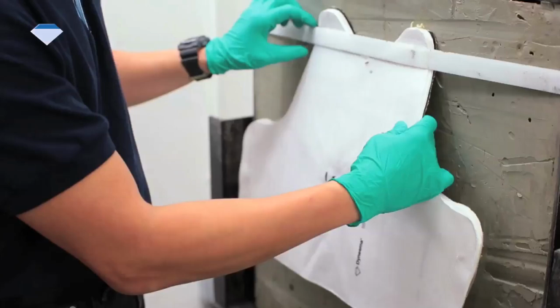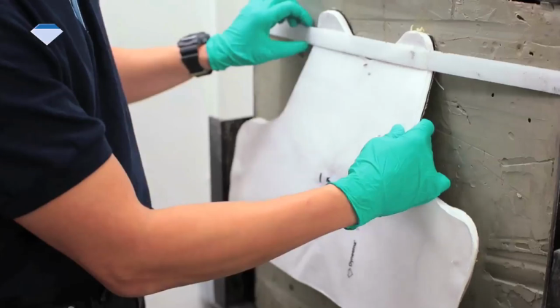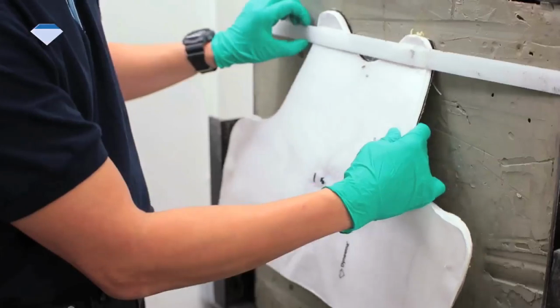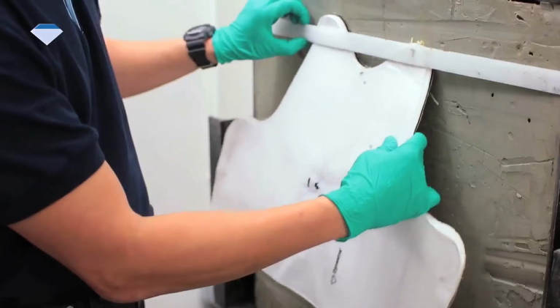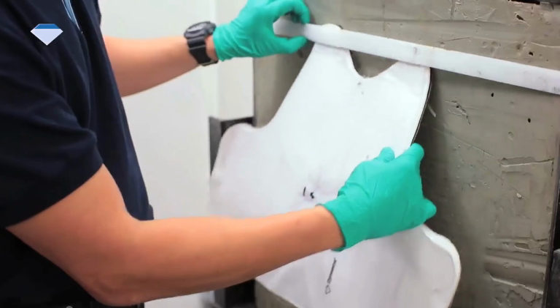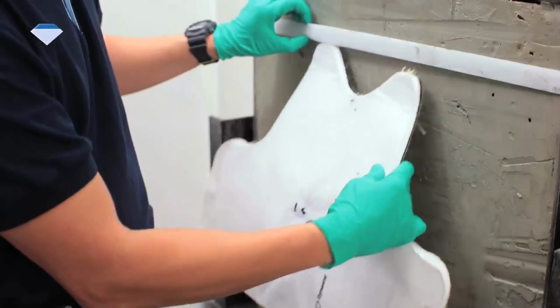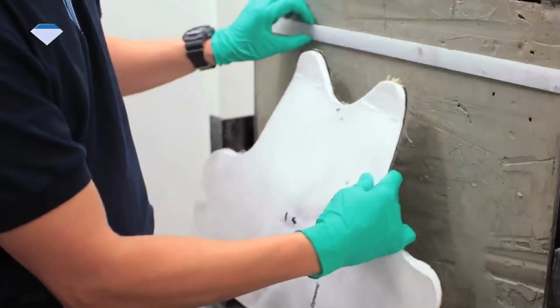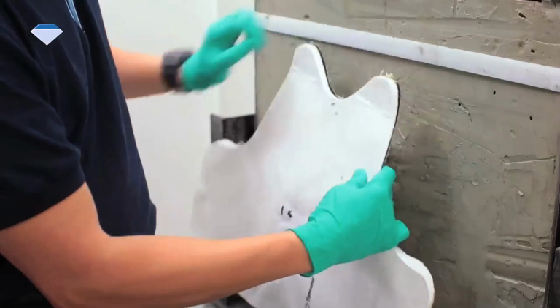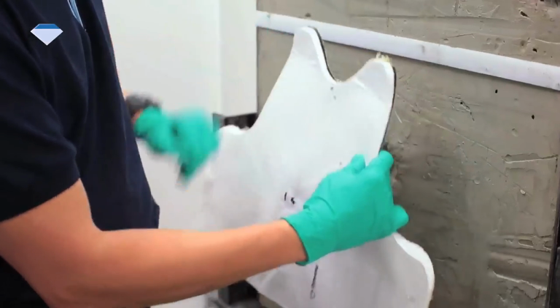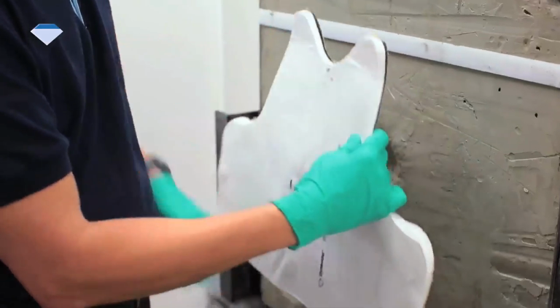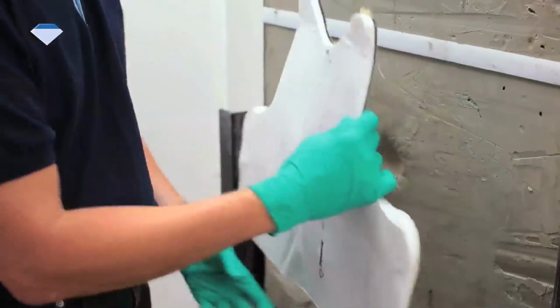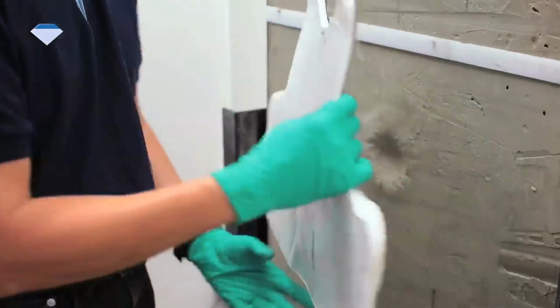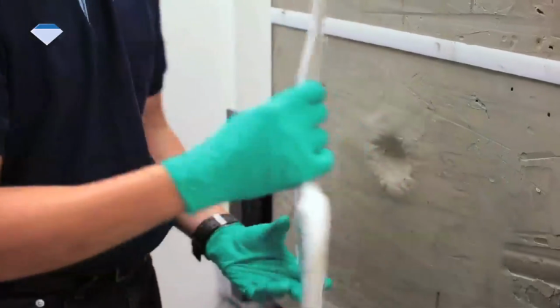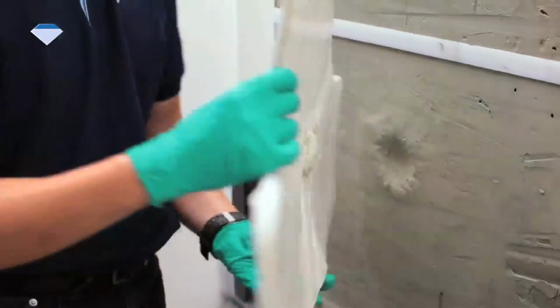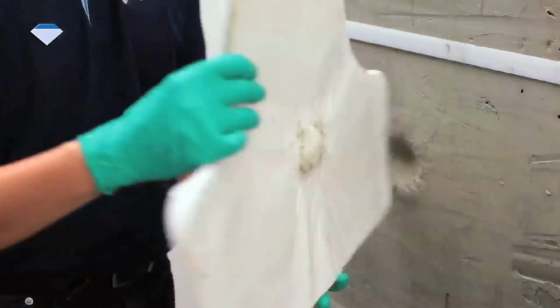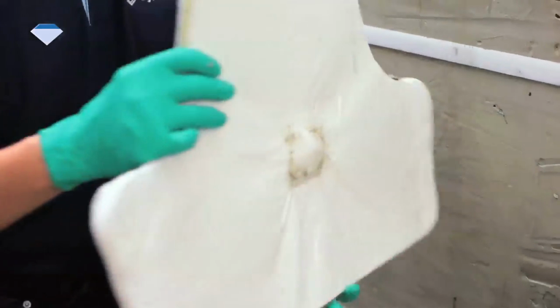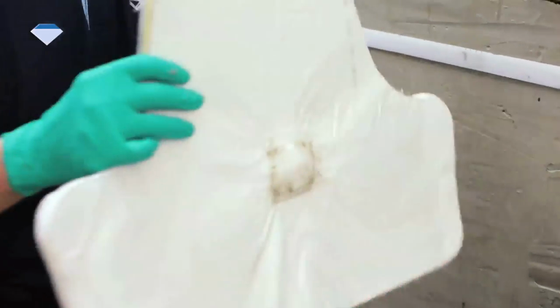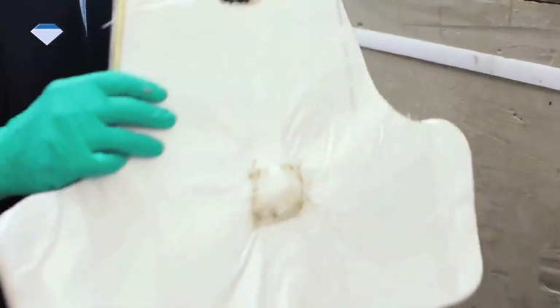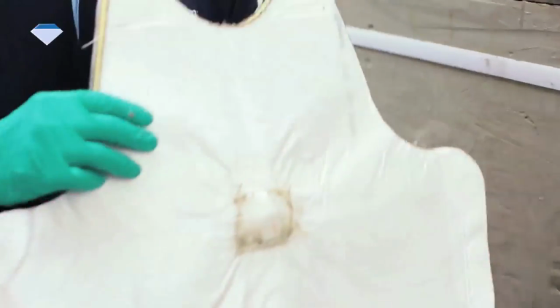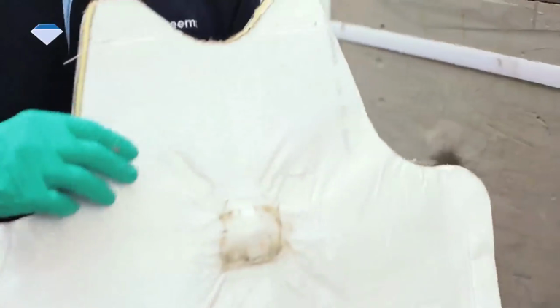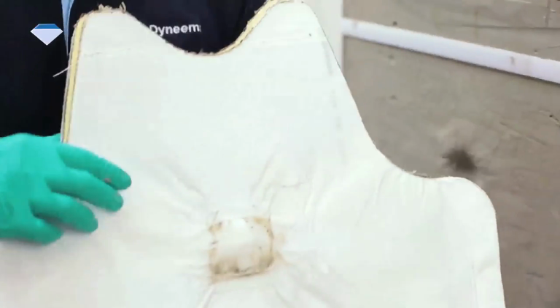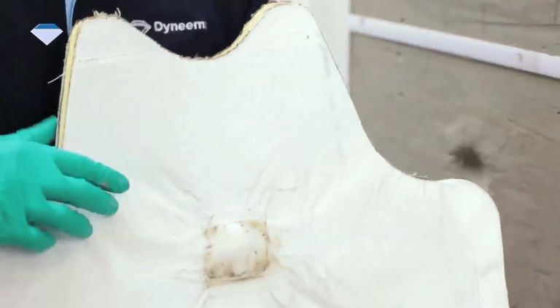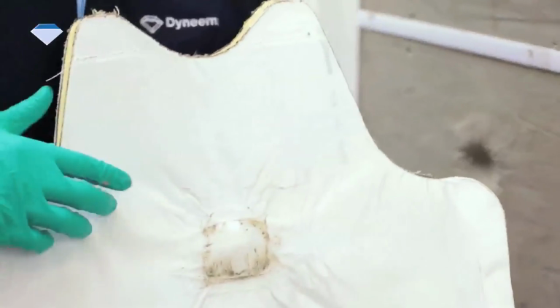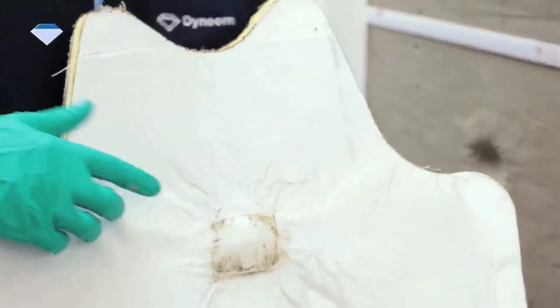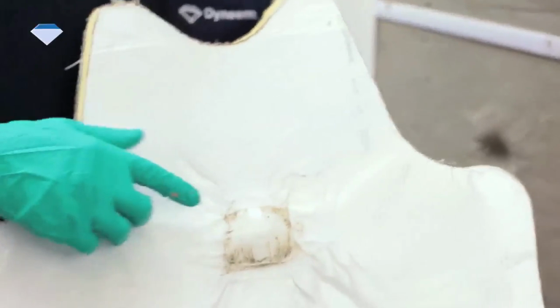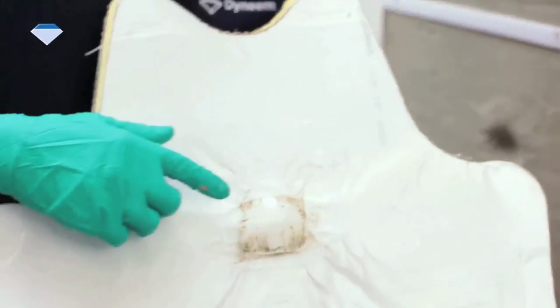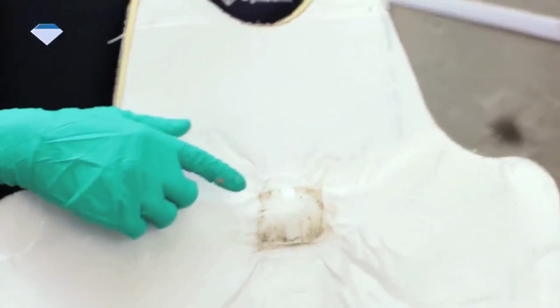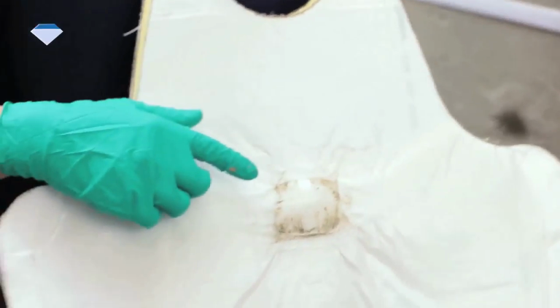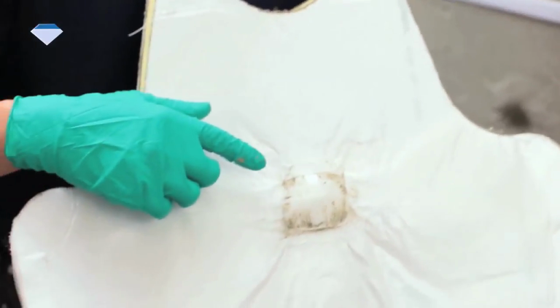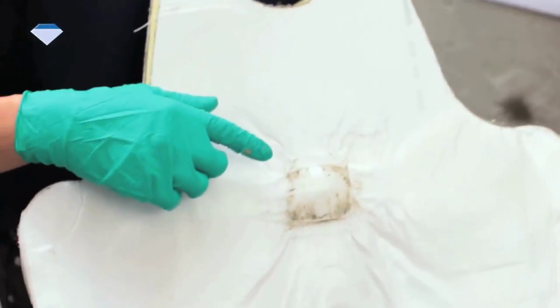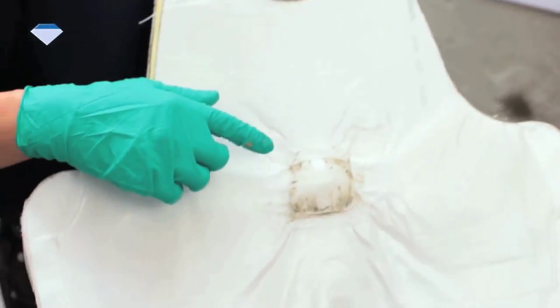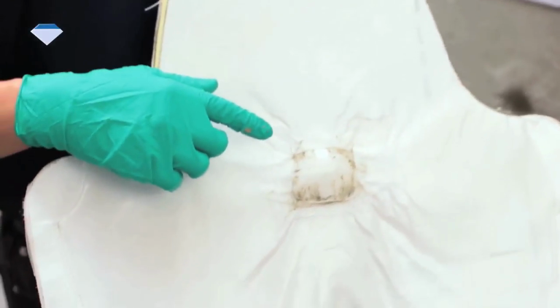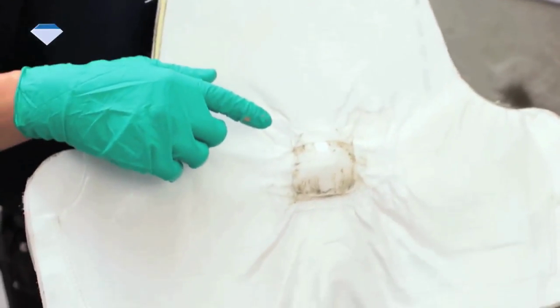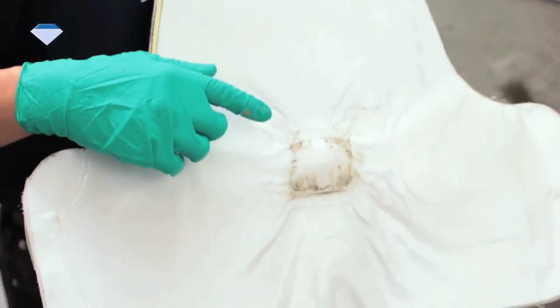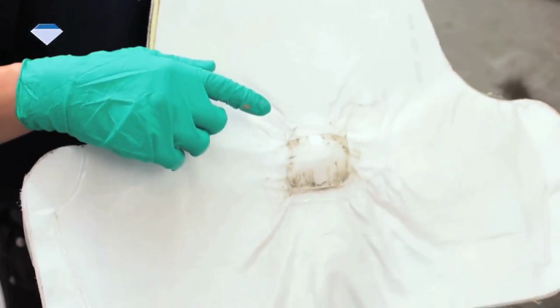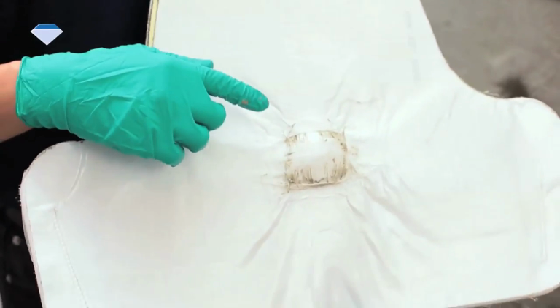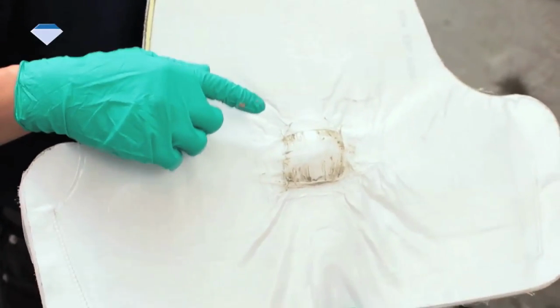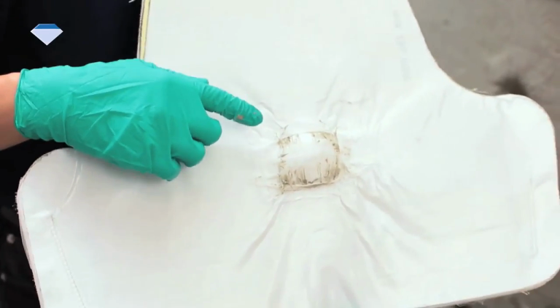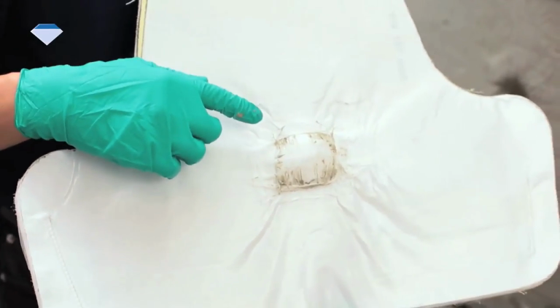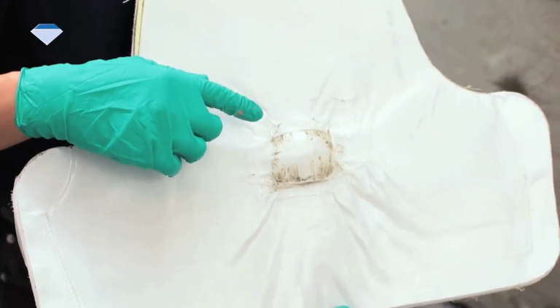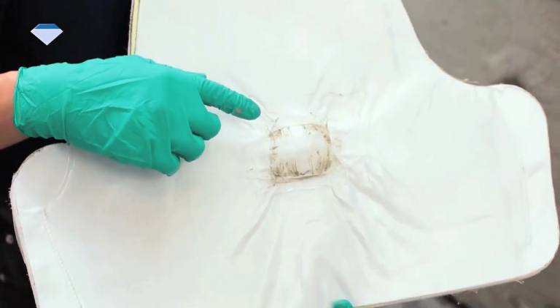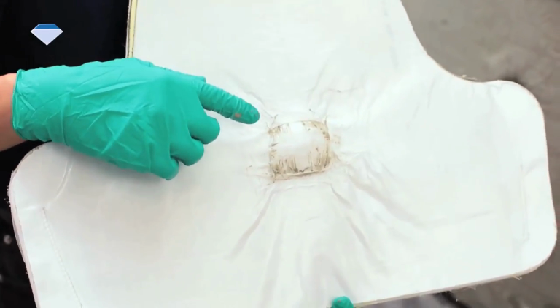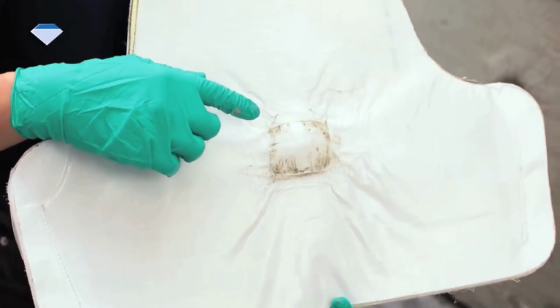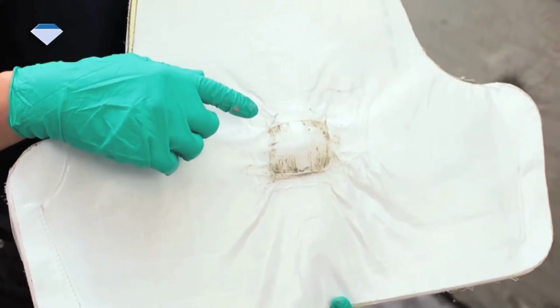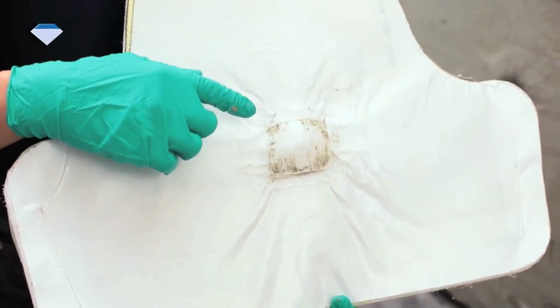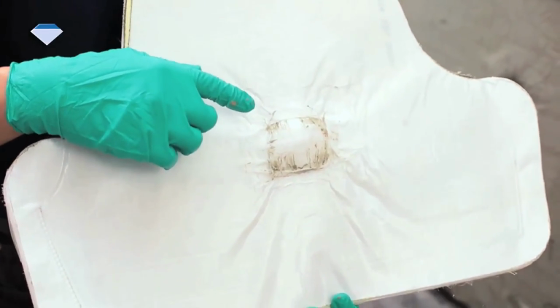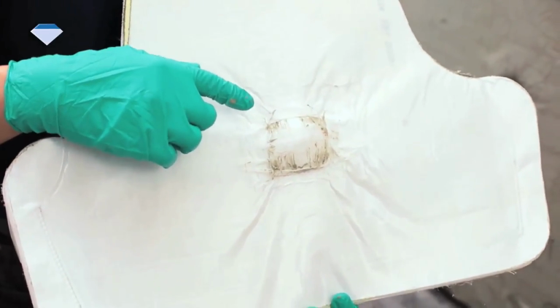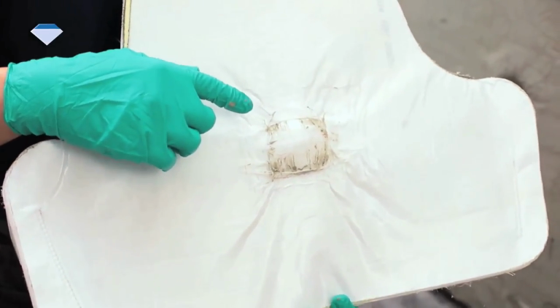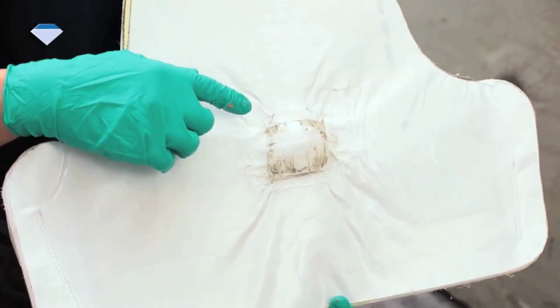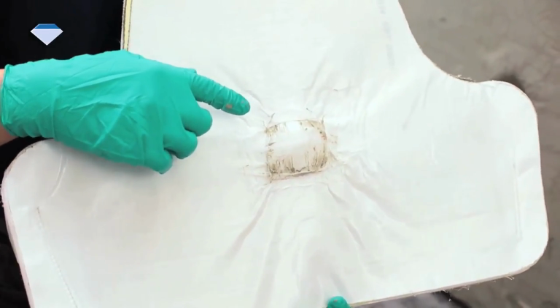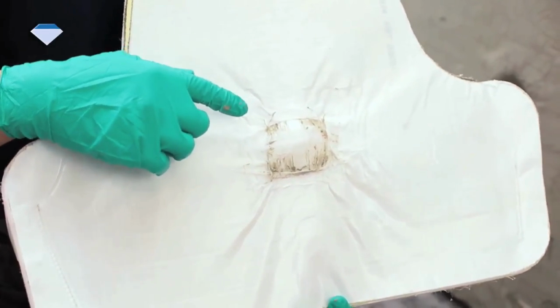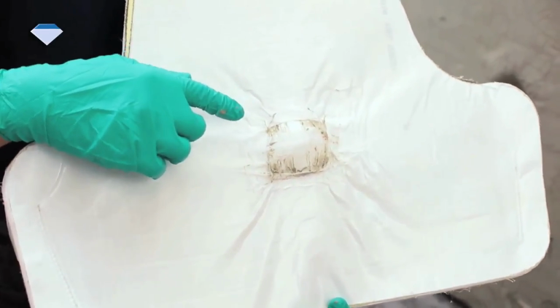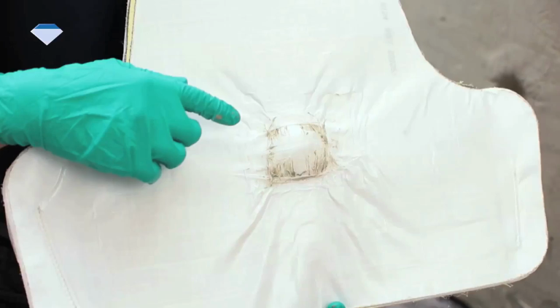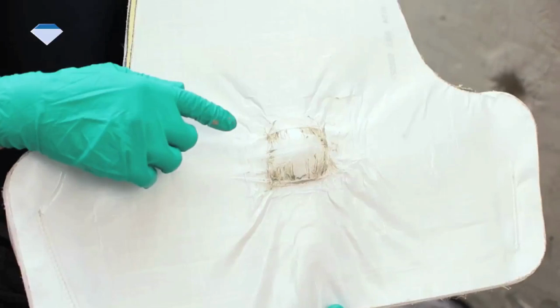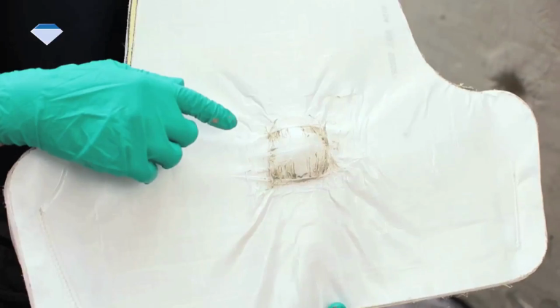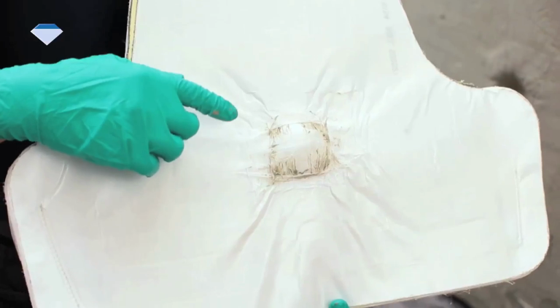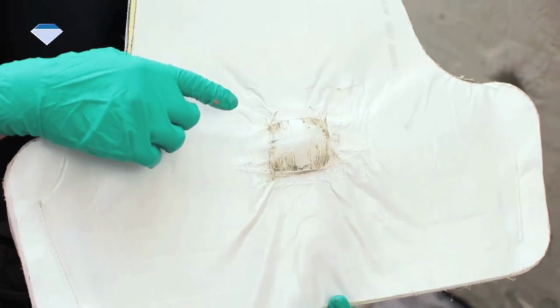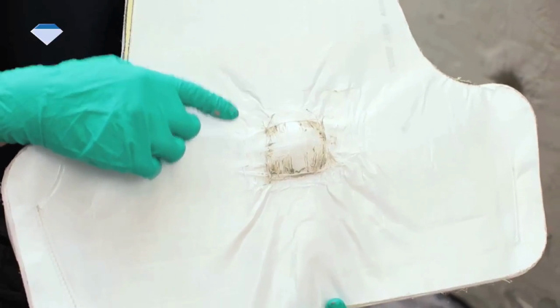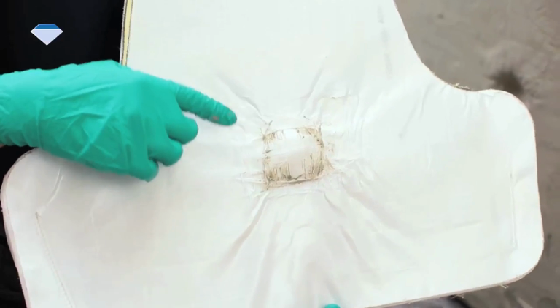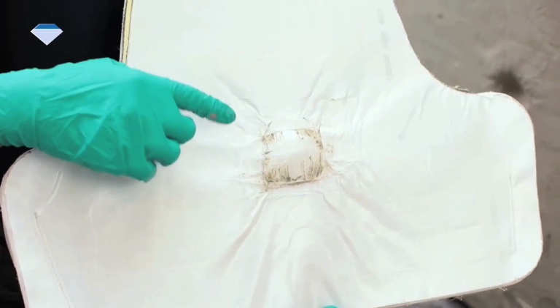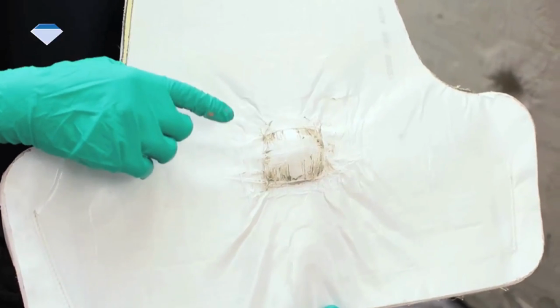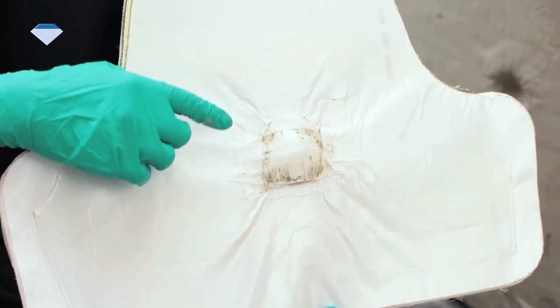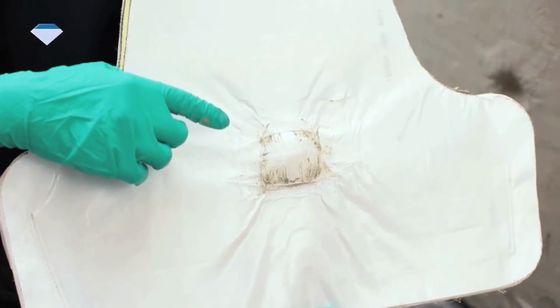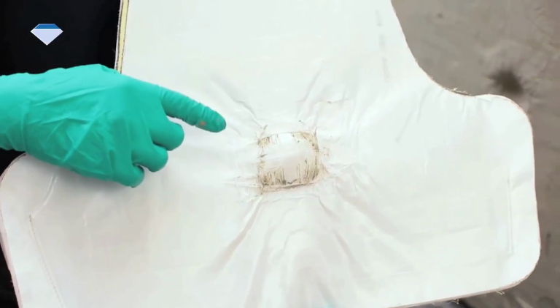Now, let us take a look at the results. Once again, as you can see here, it is a successful test. No penetration.